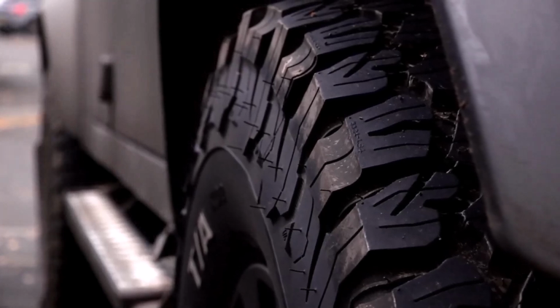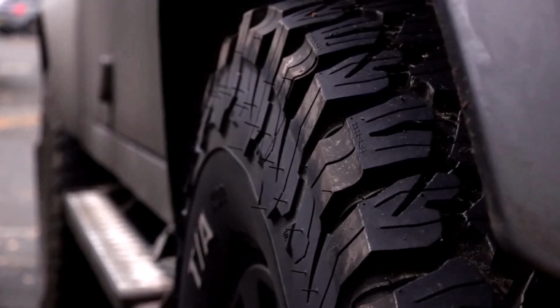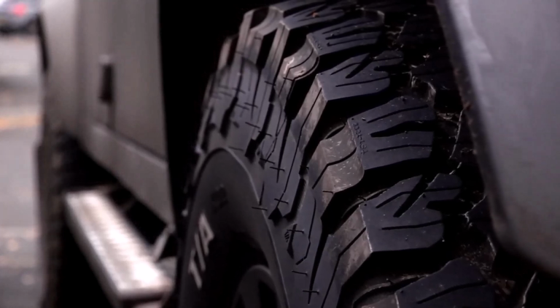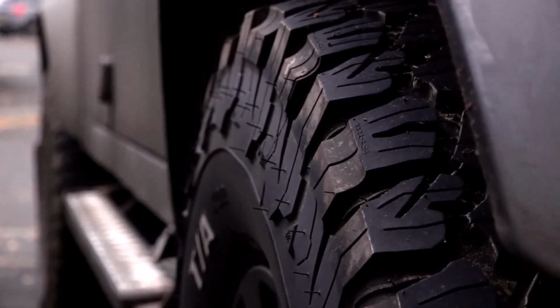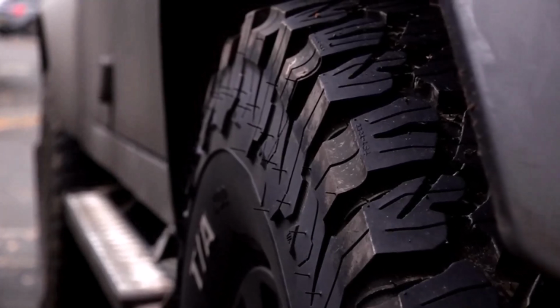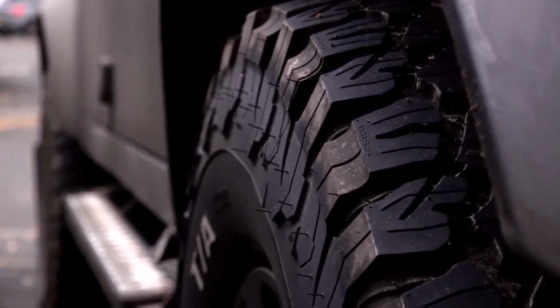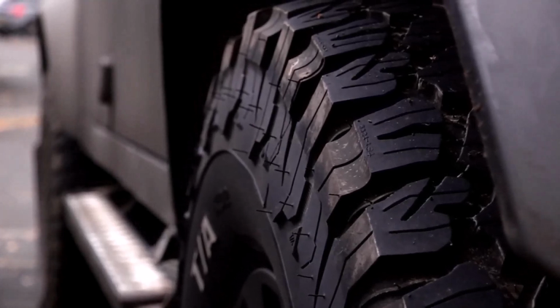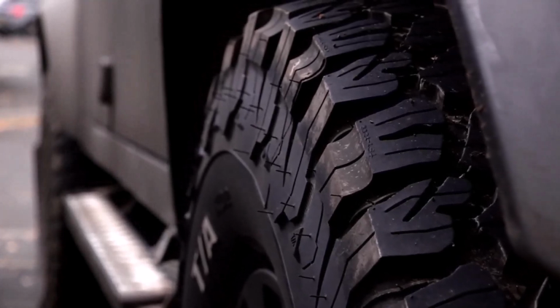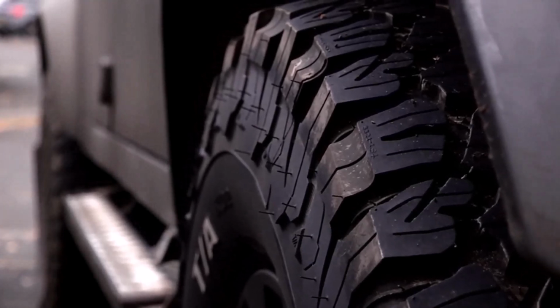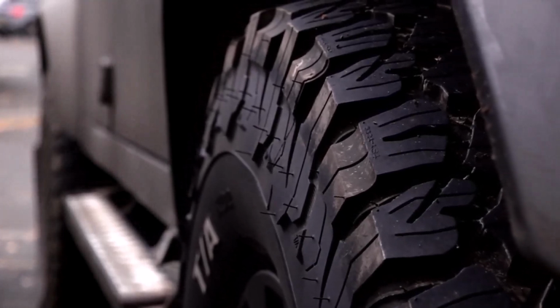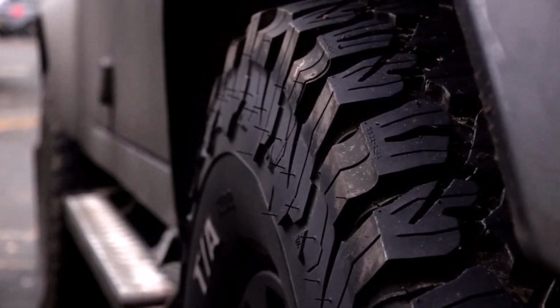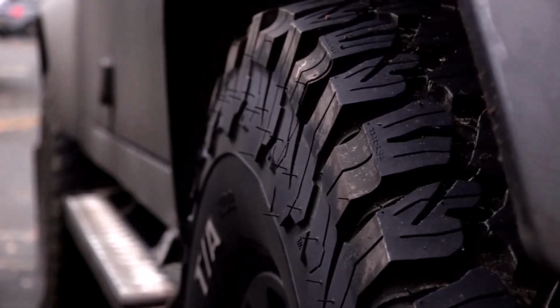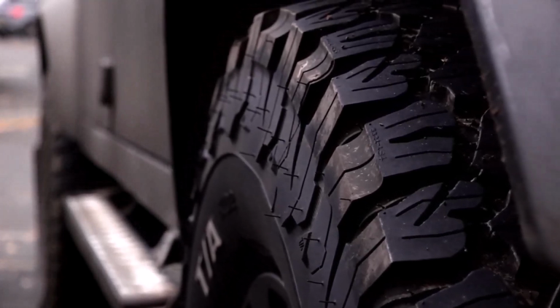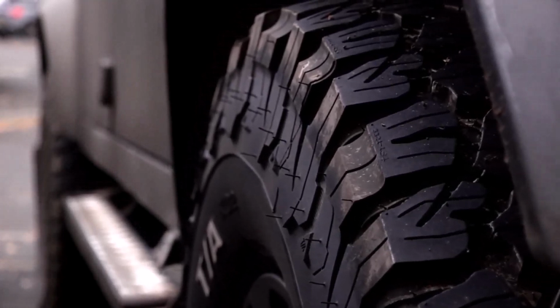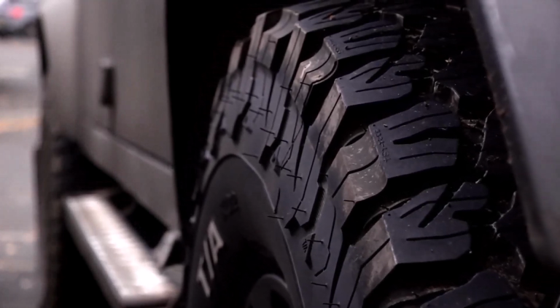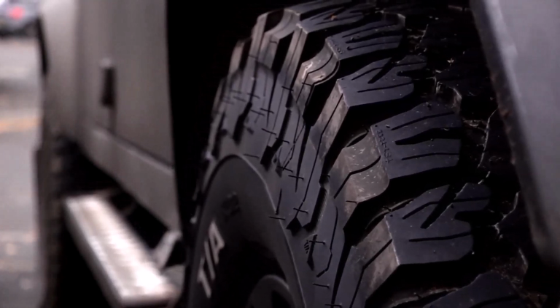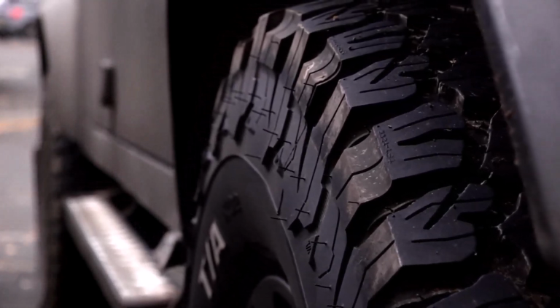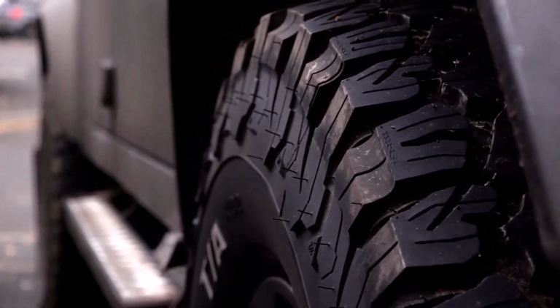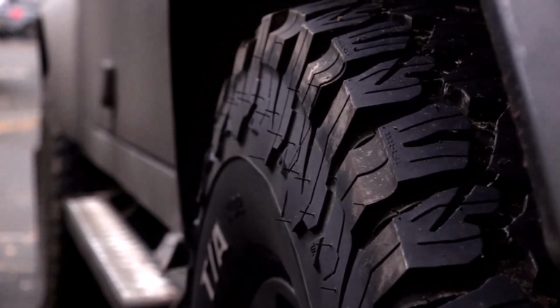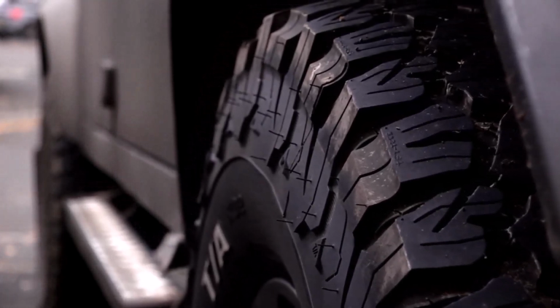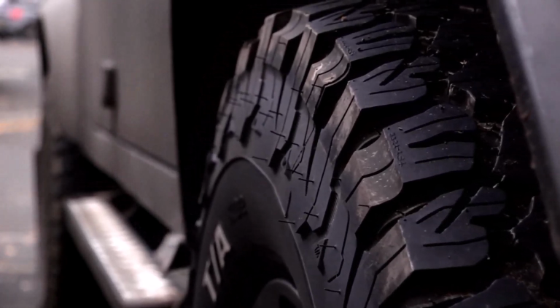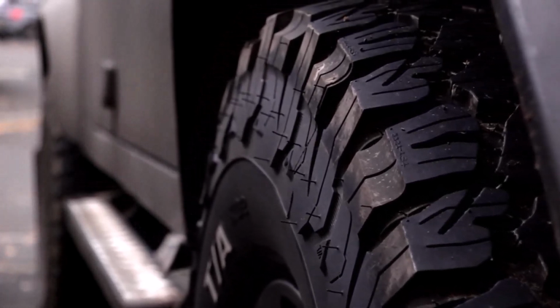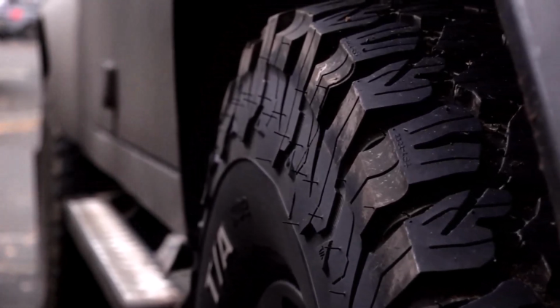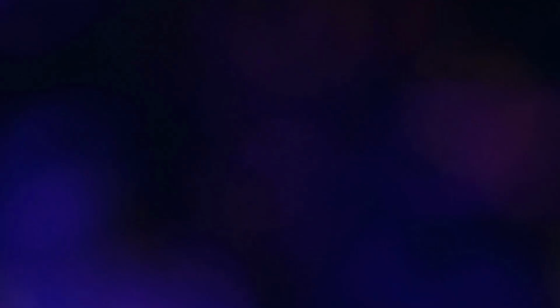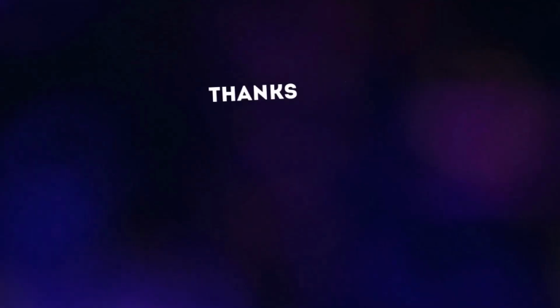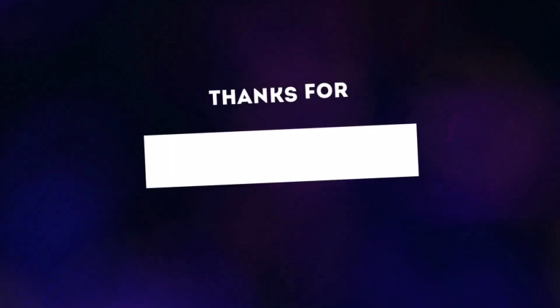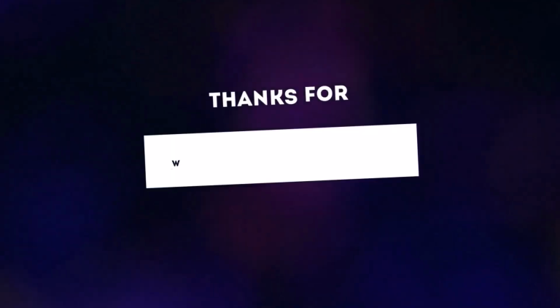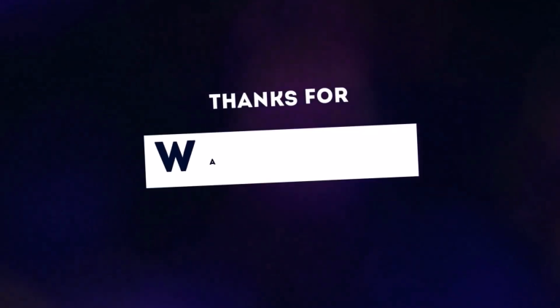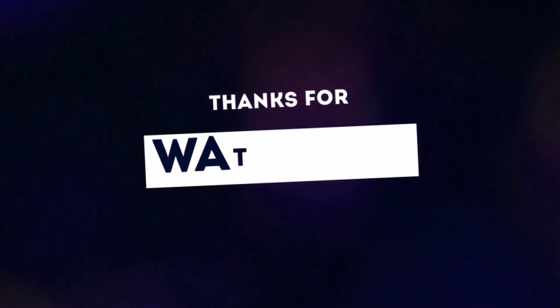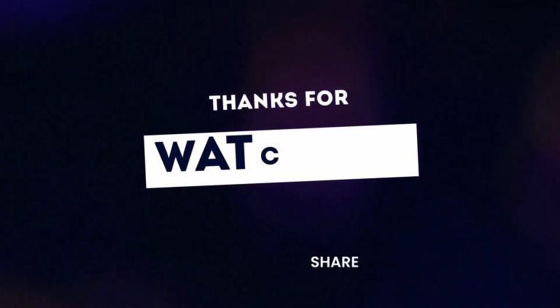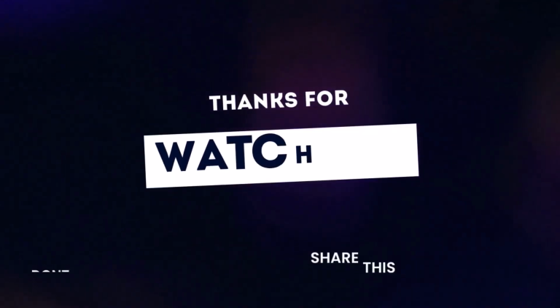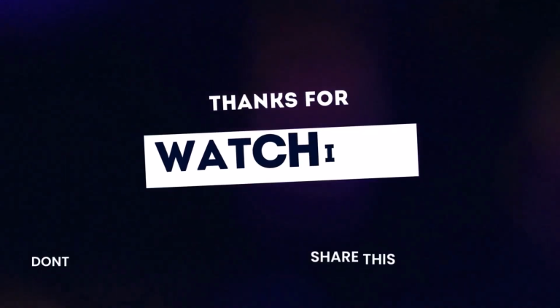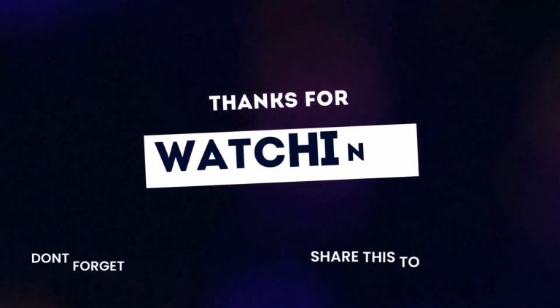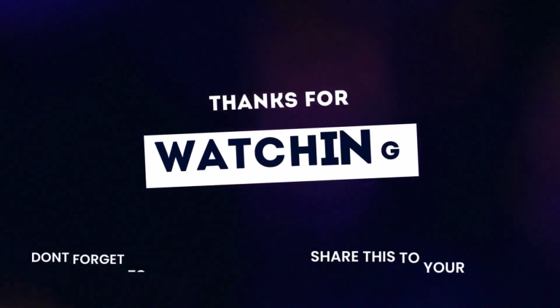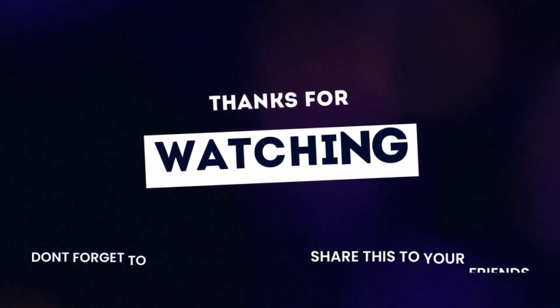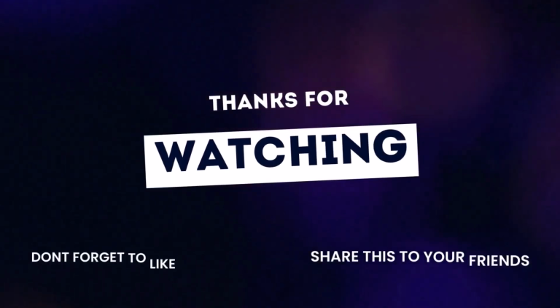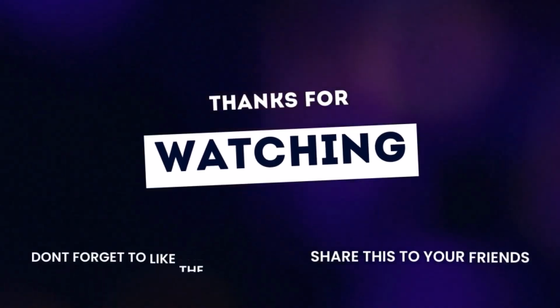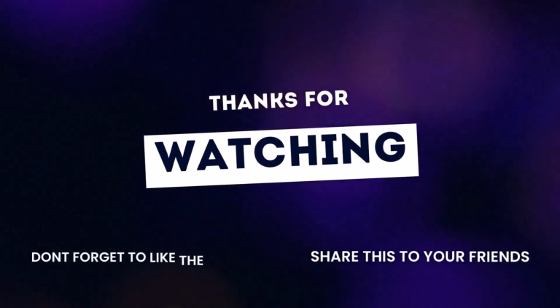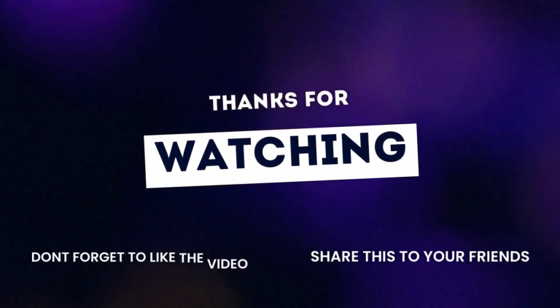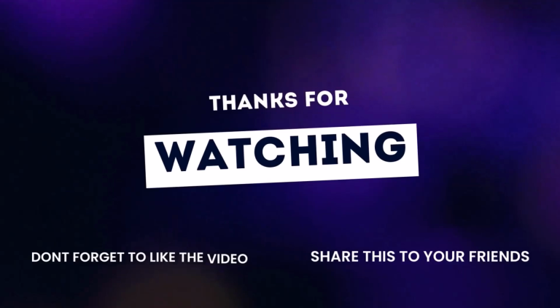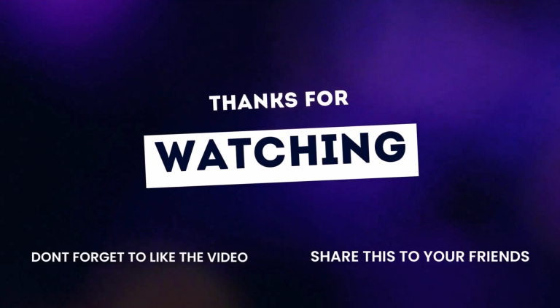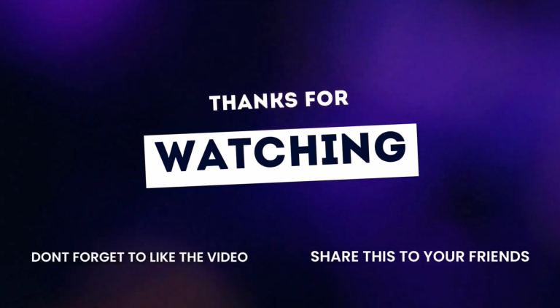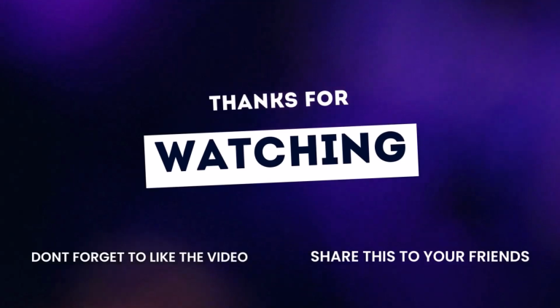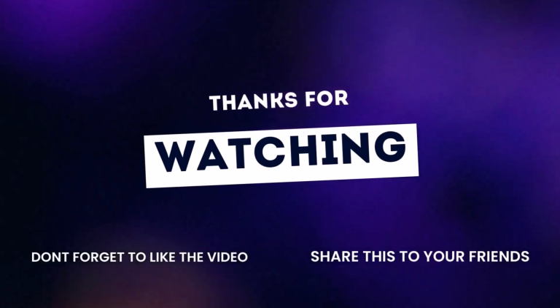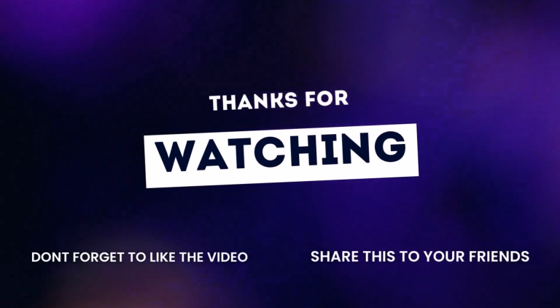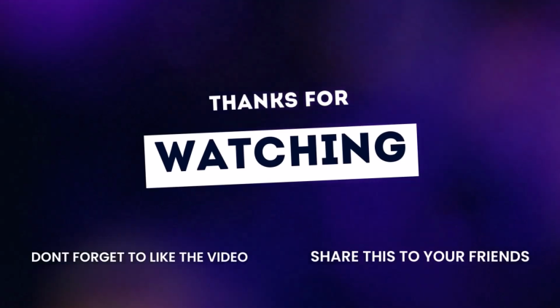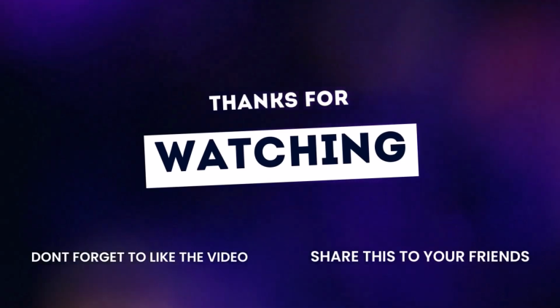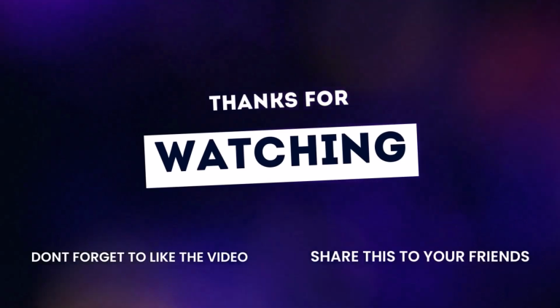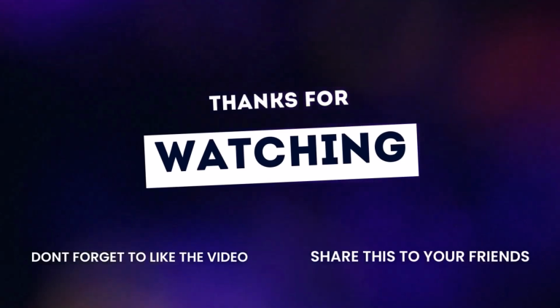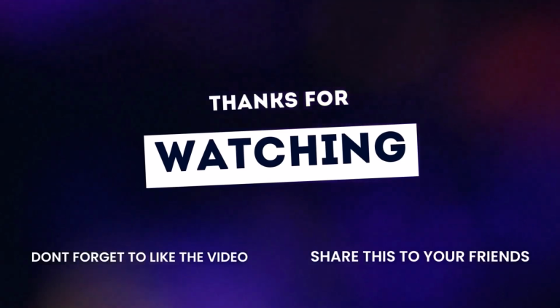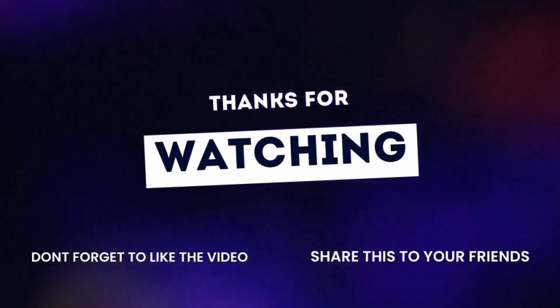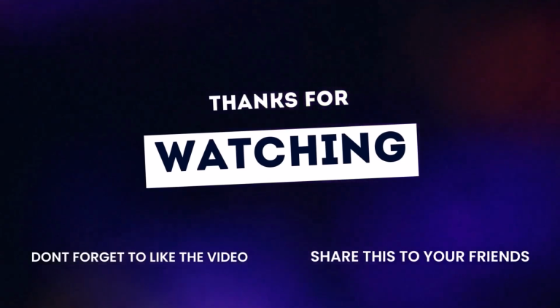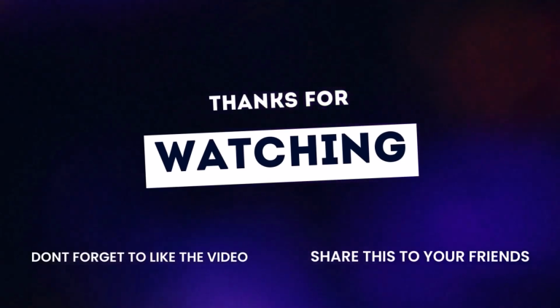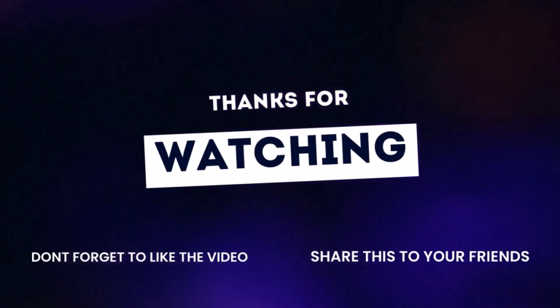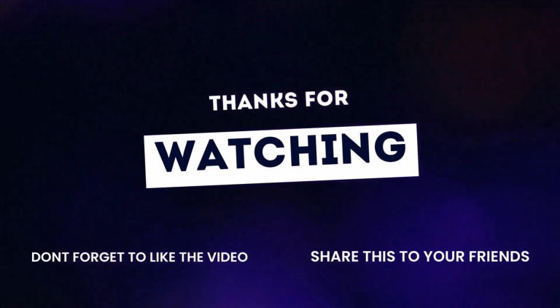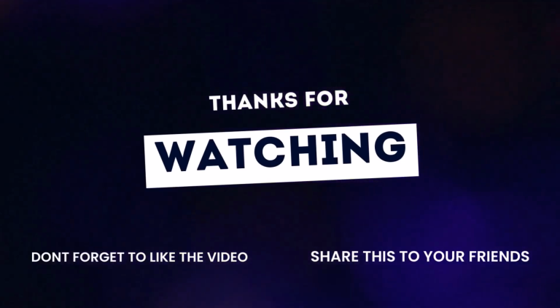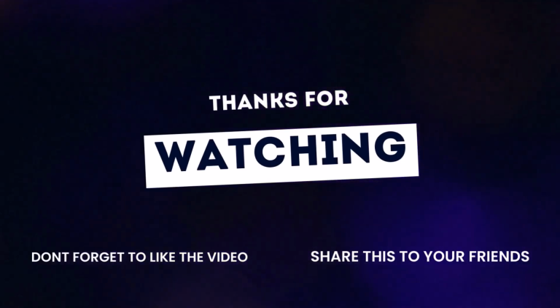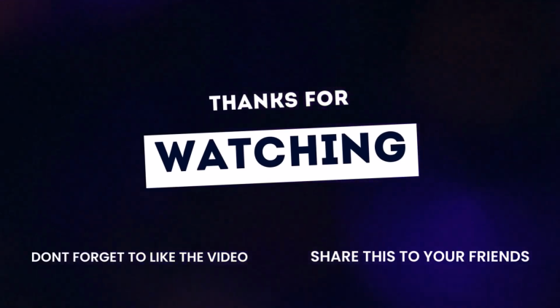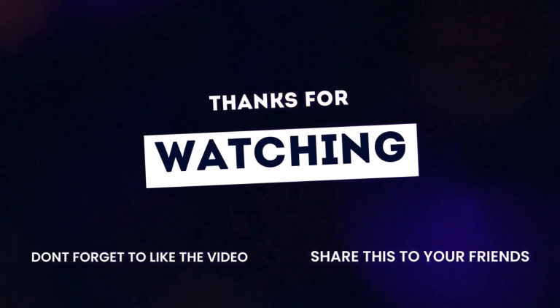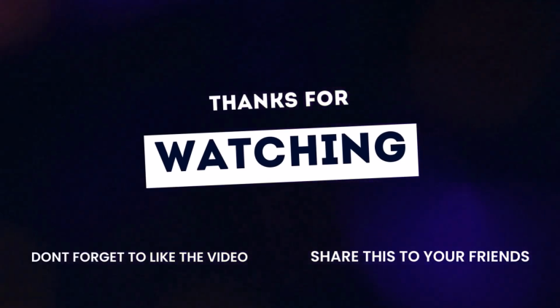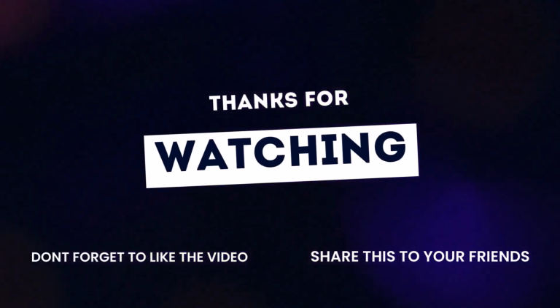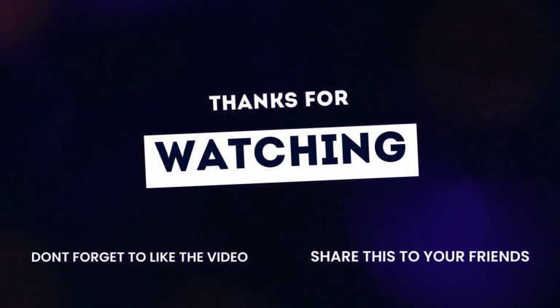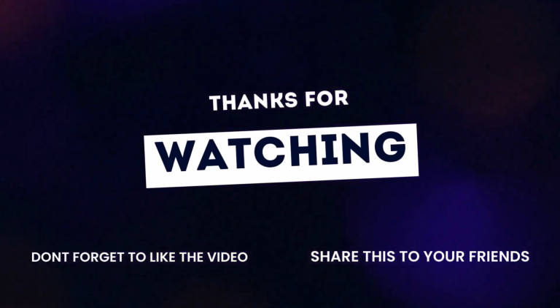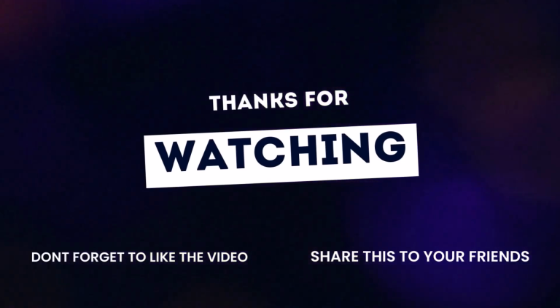Decide based on your daily terrain — mall parking lots or mountain ruts — then comment. Like and subscribe for more Tire Truths each week.